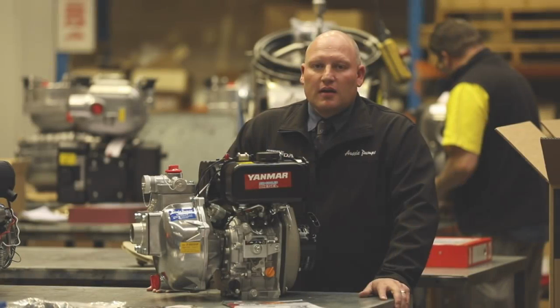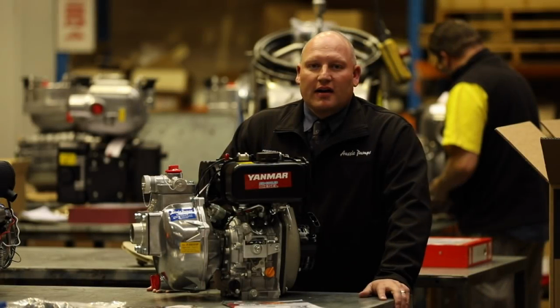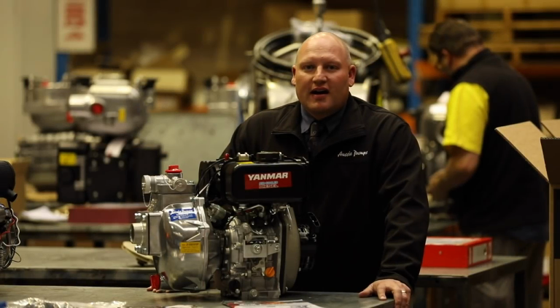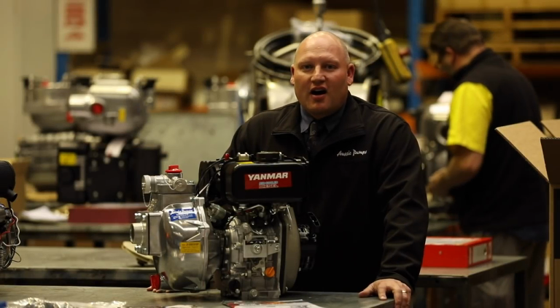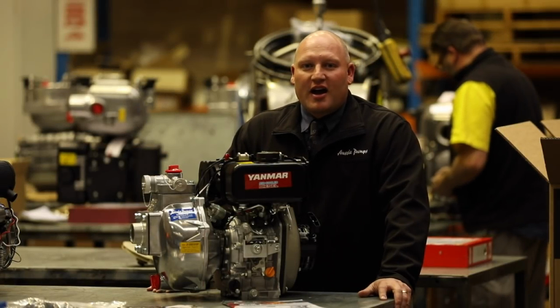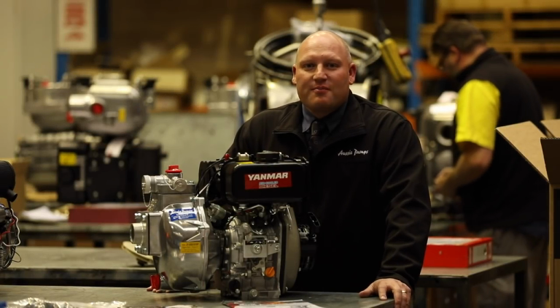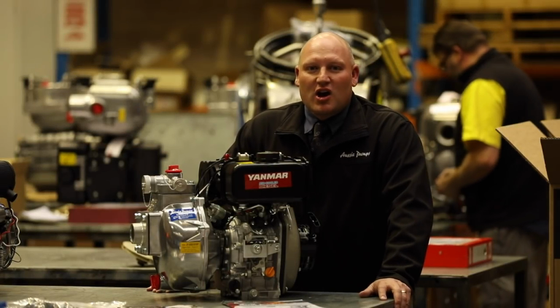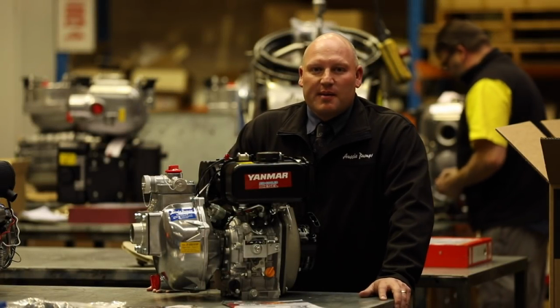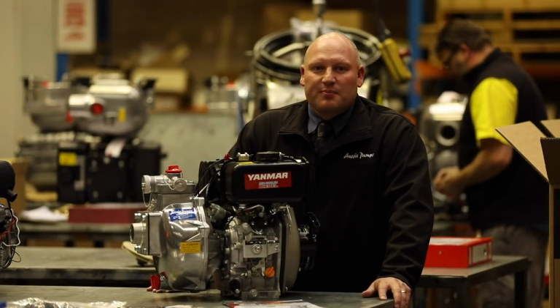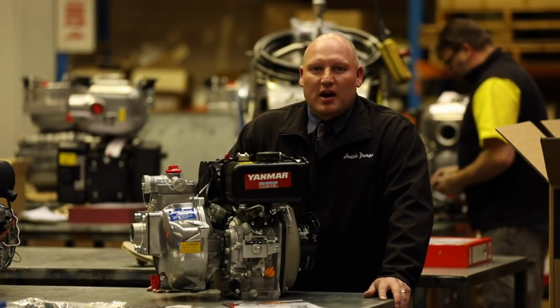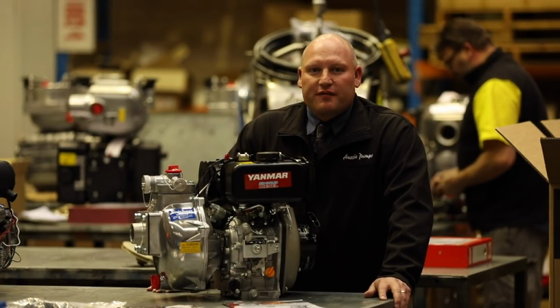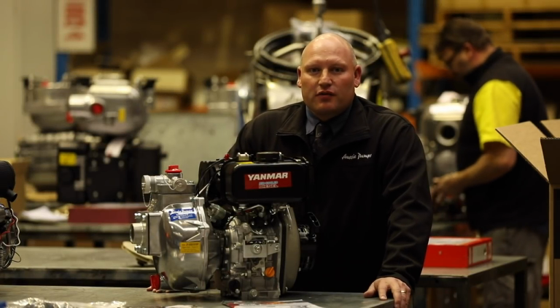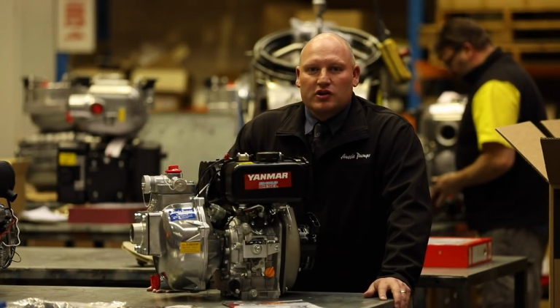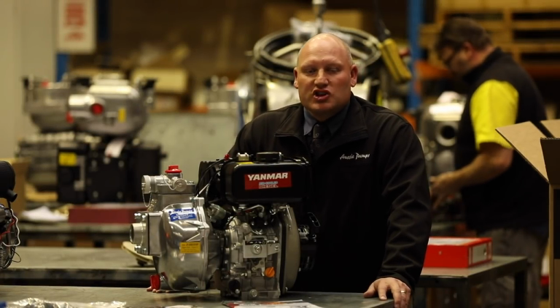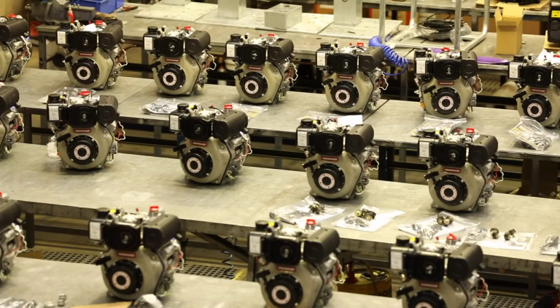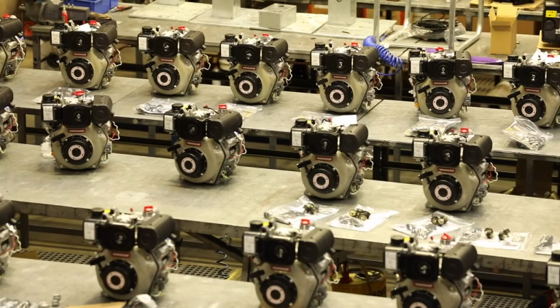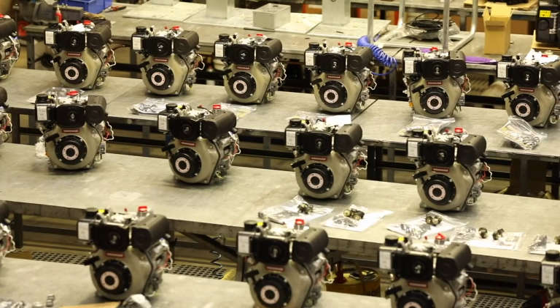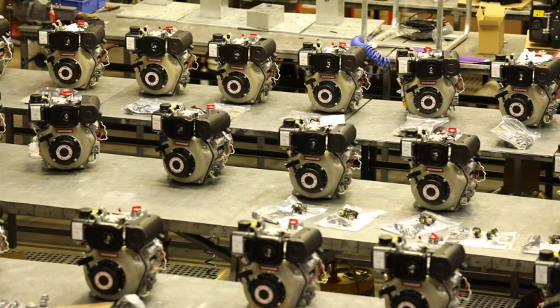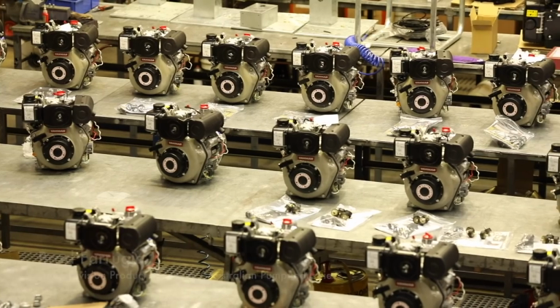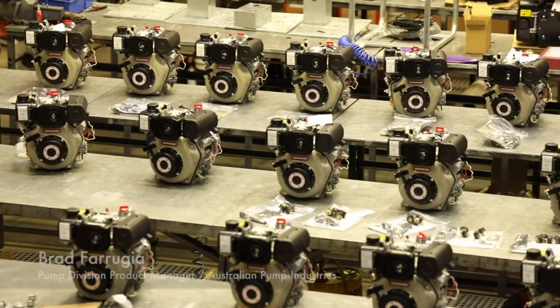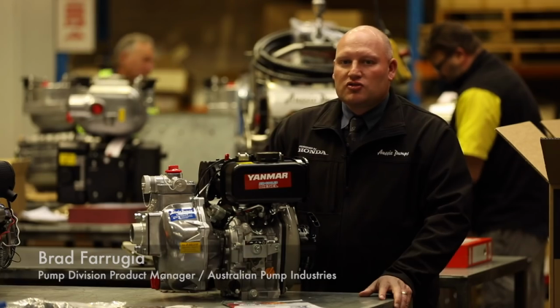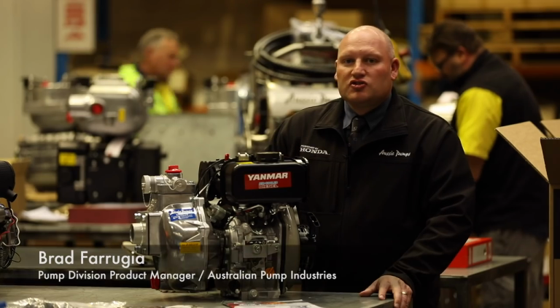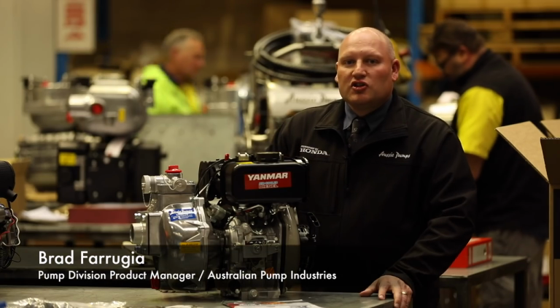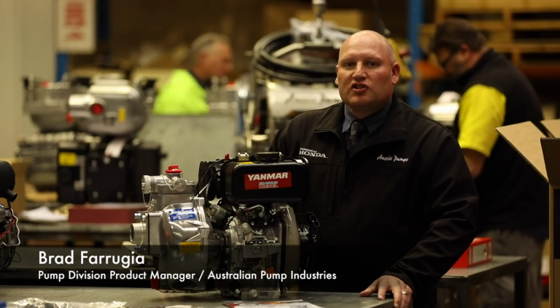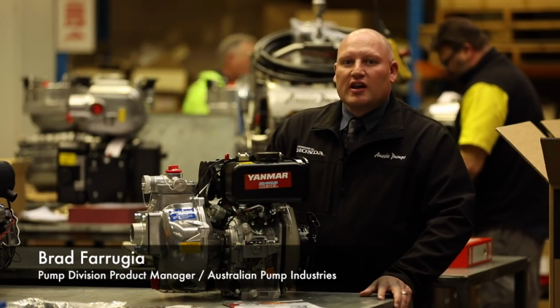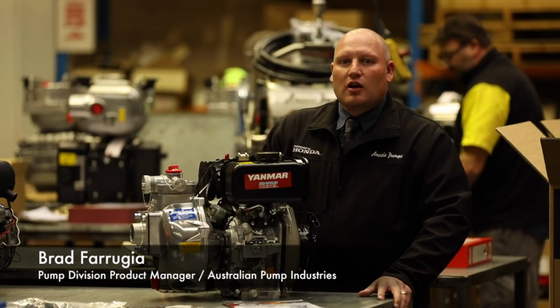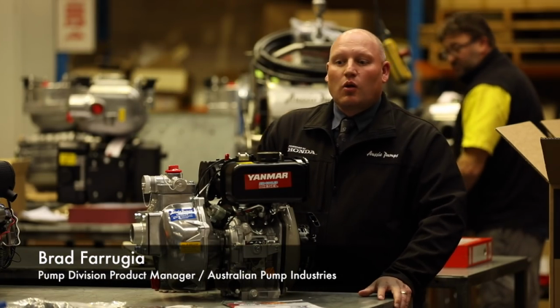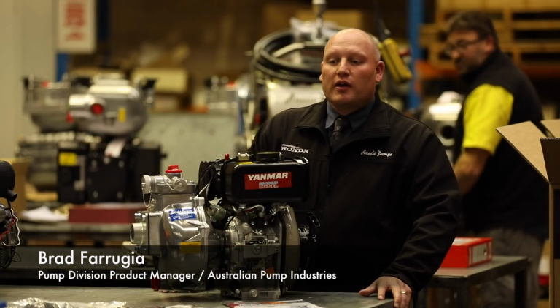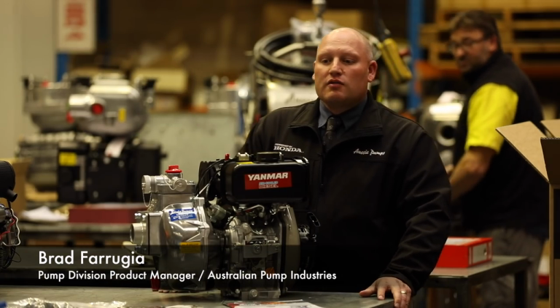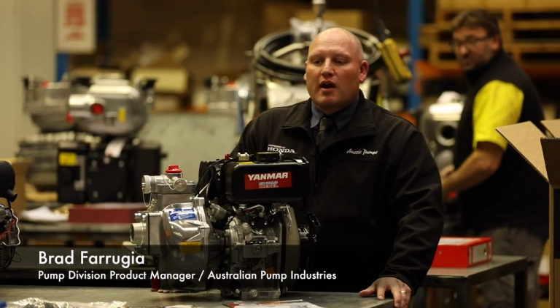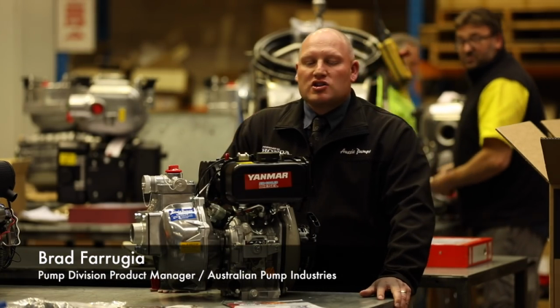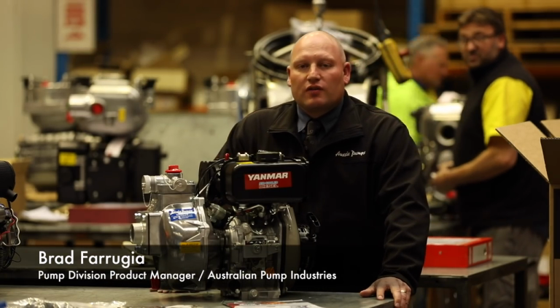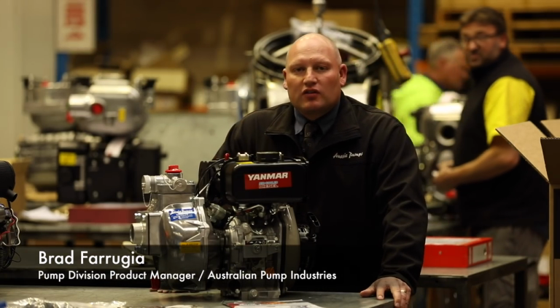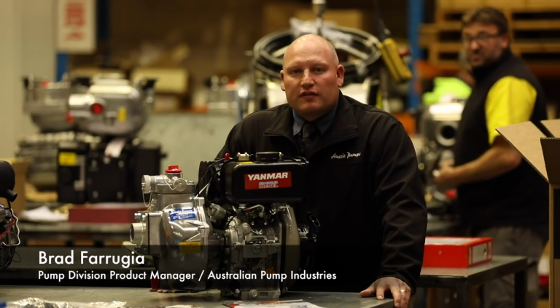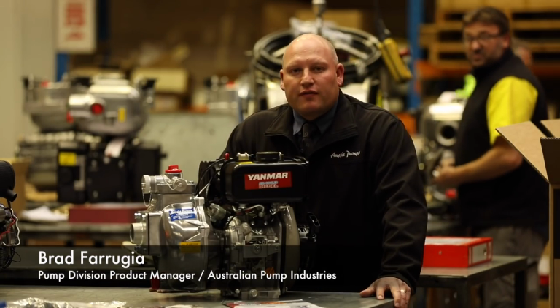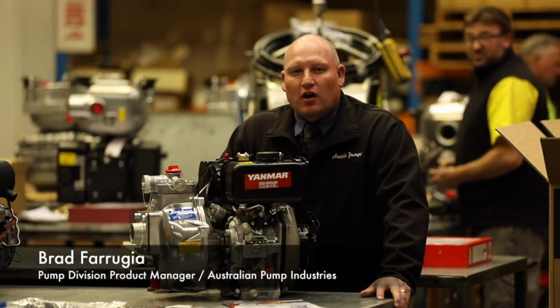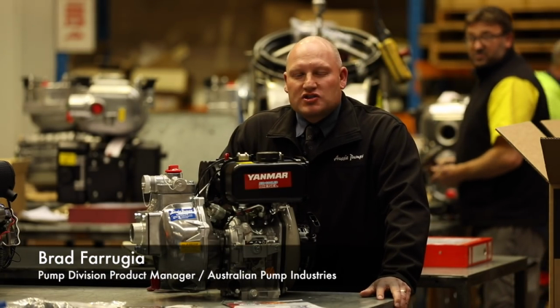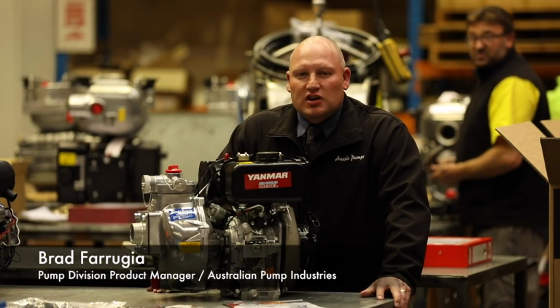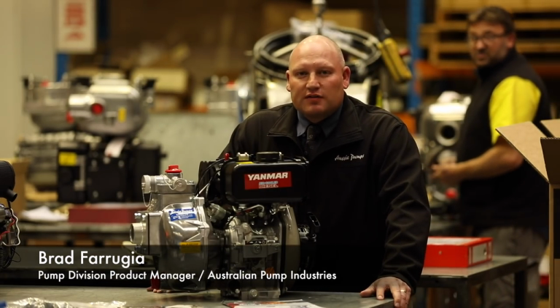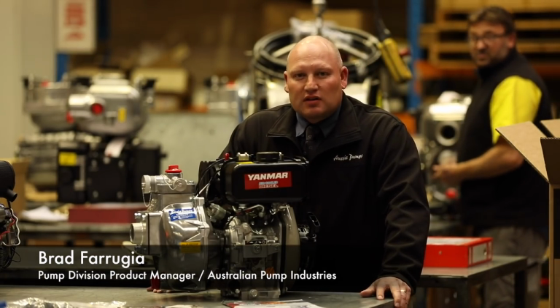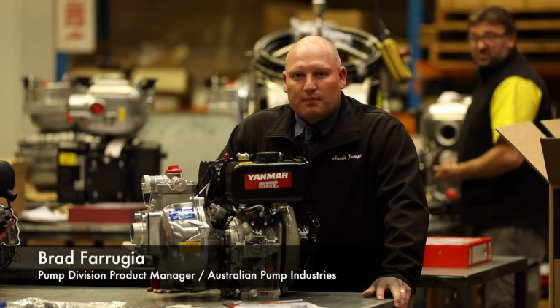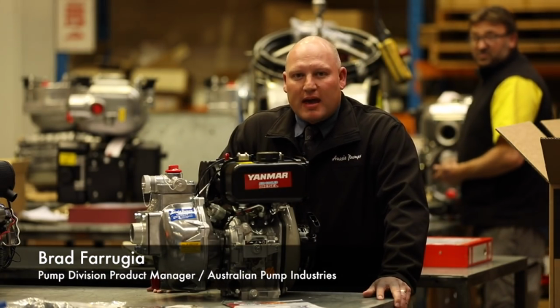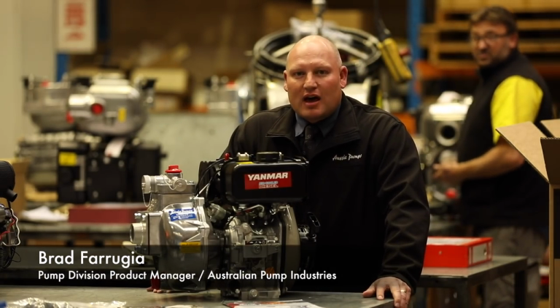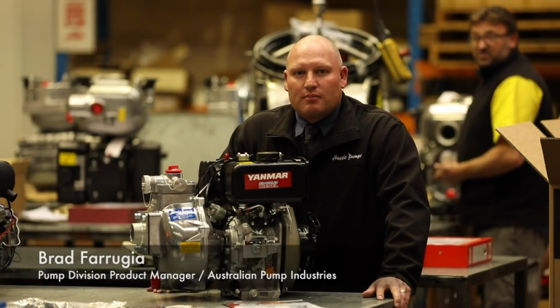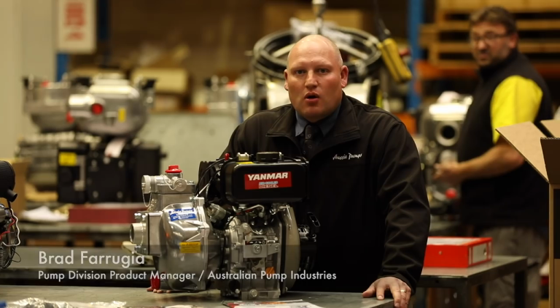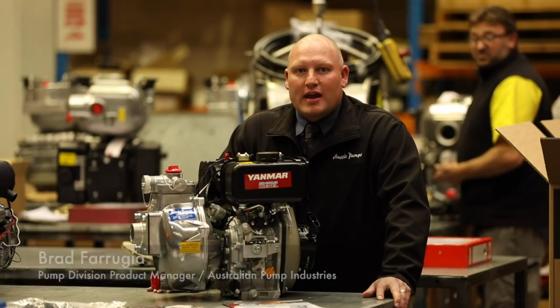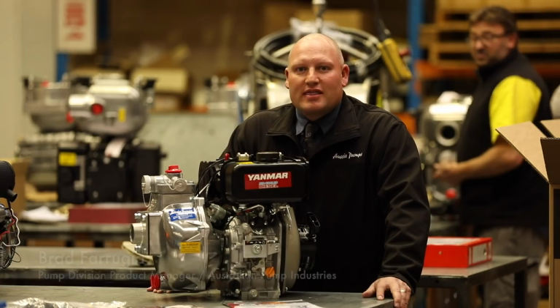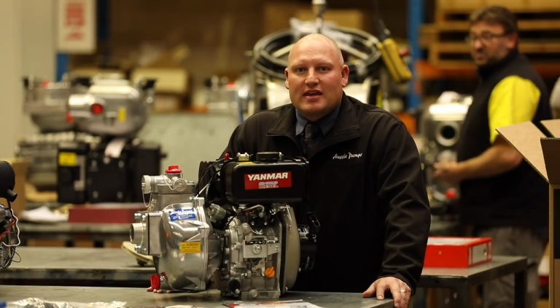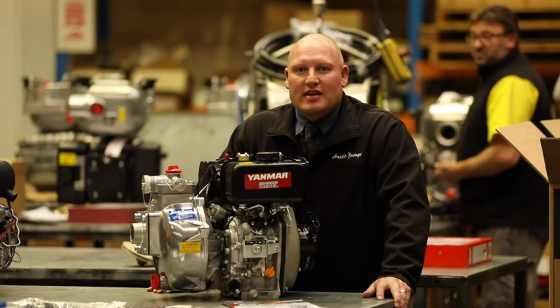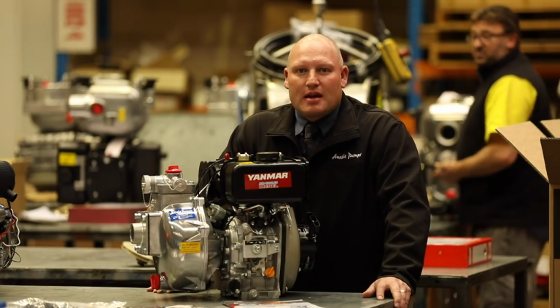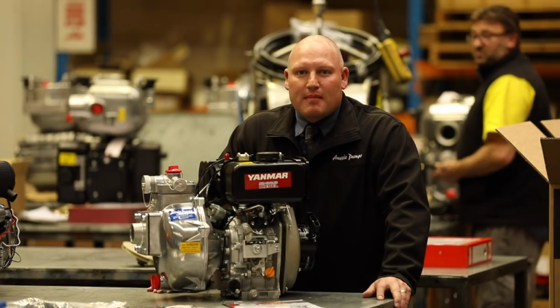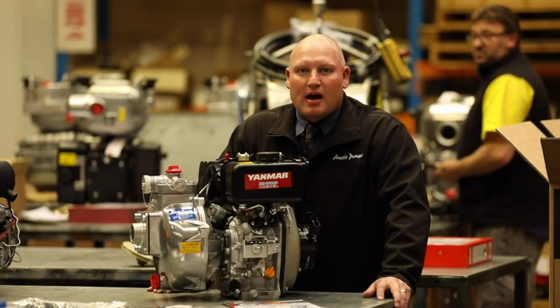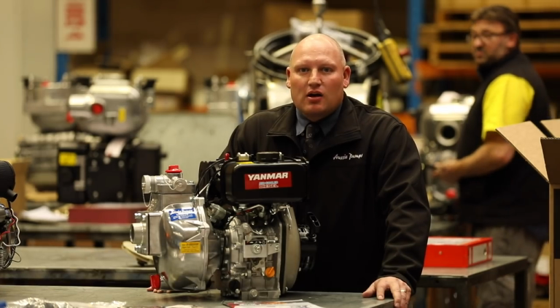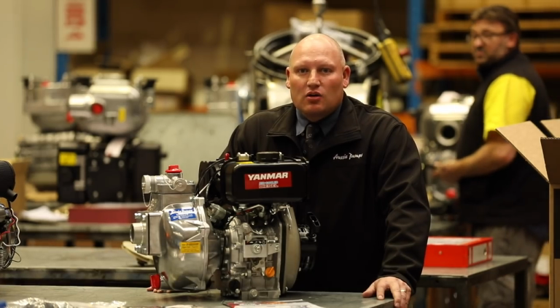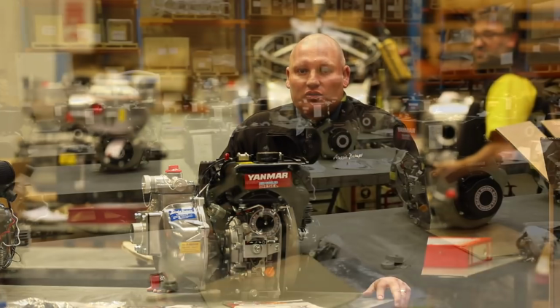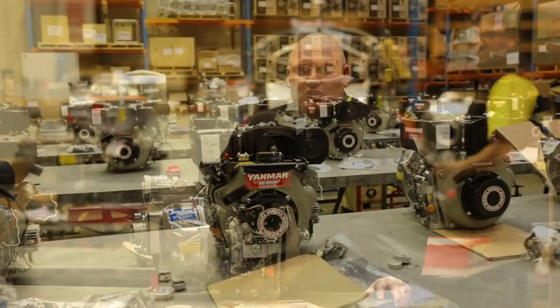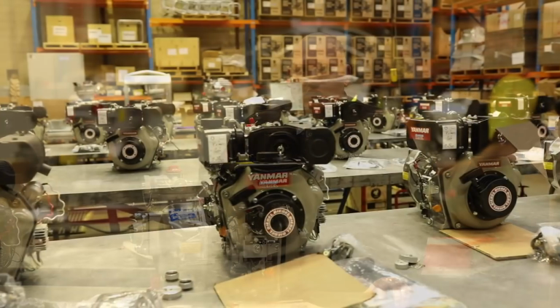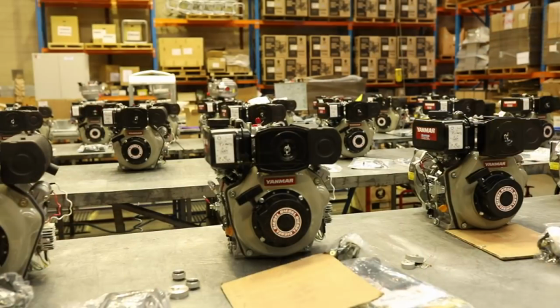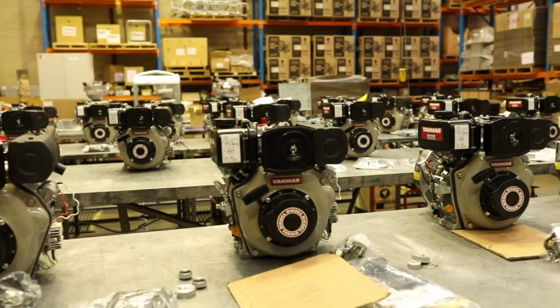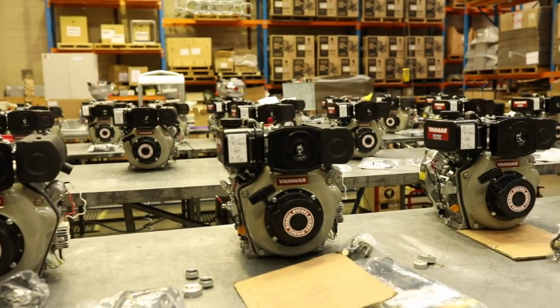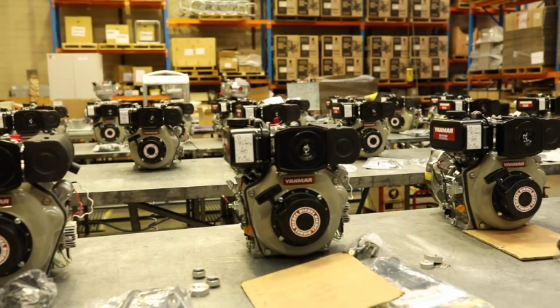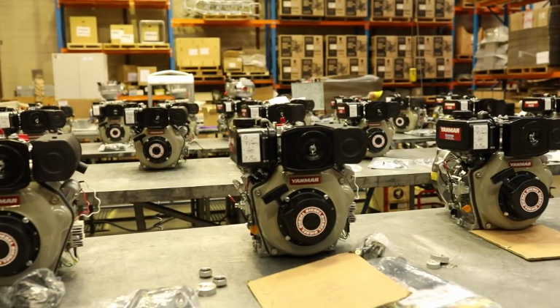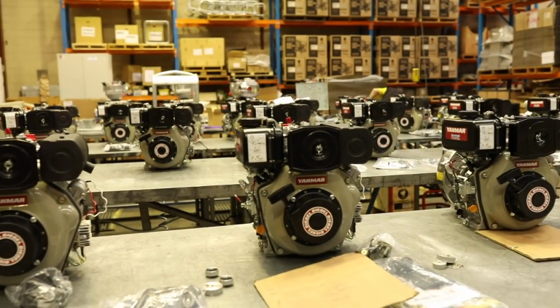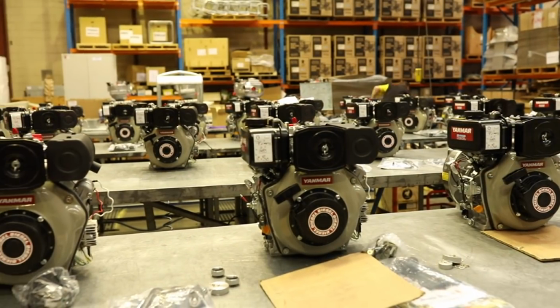Hi, my name is Brad Ferugin. Today I'm introducing our quality range of Aussie Fire Chiefs that are powered by the Yanmar L Series diesel engines.